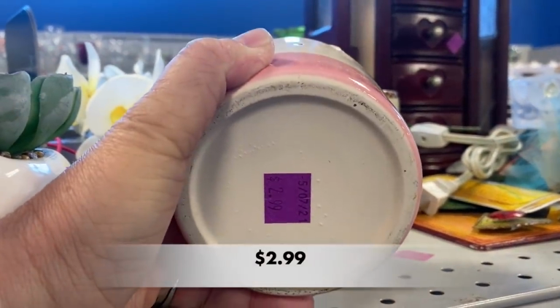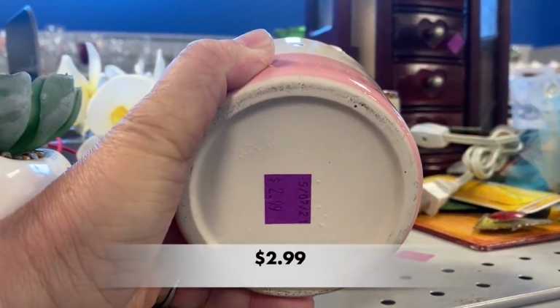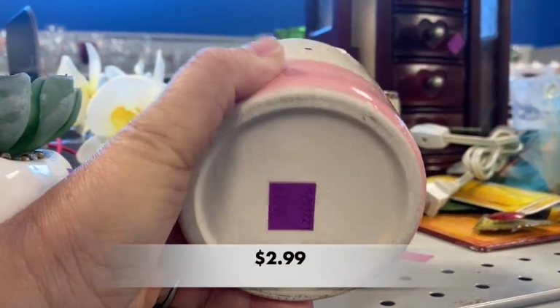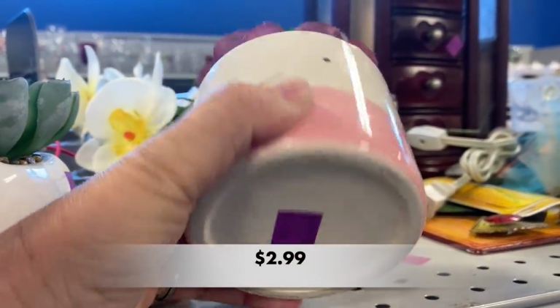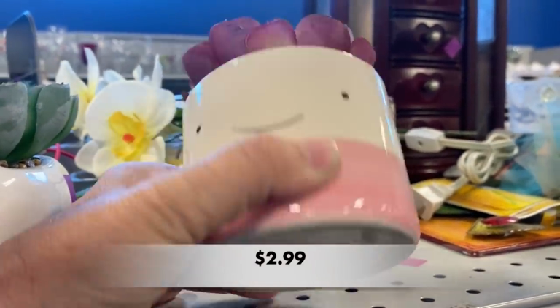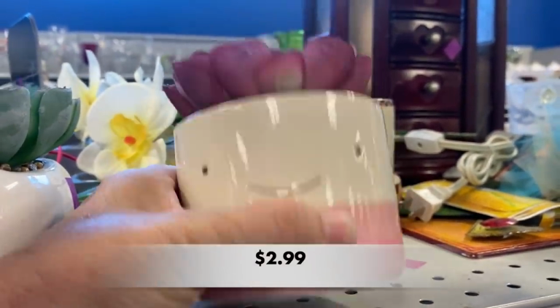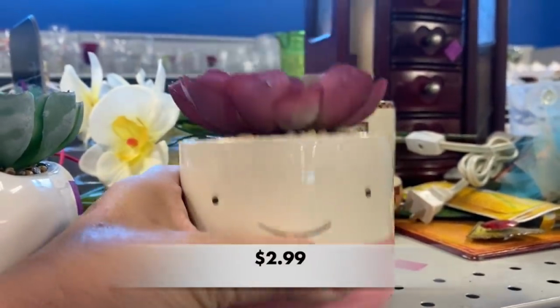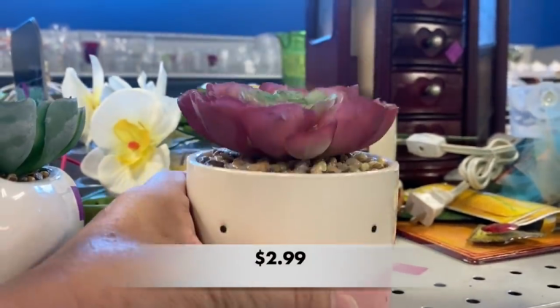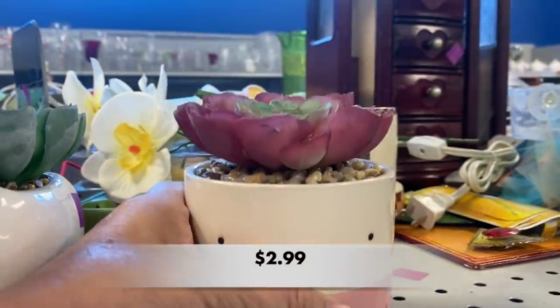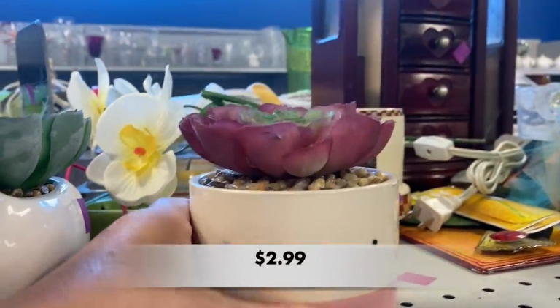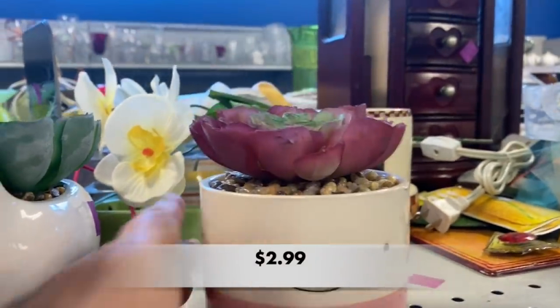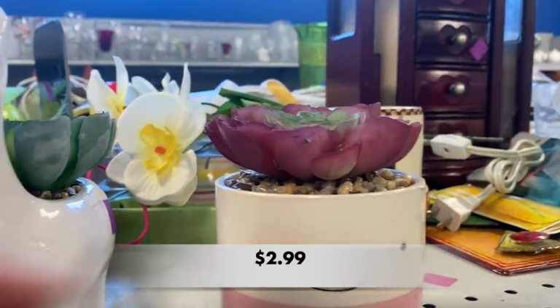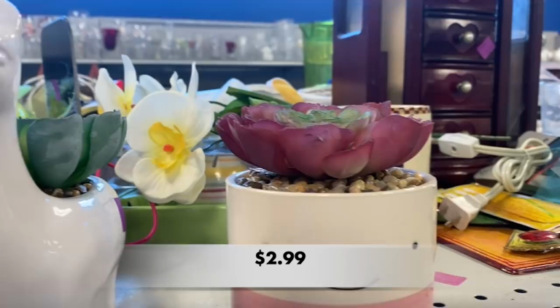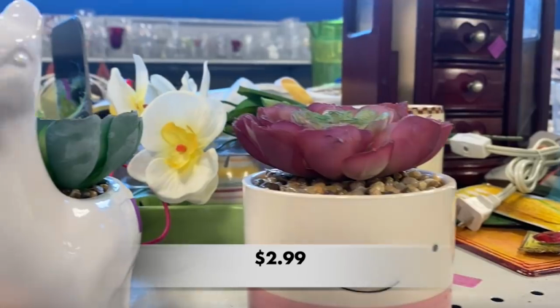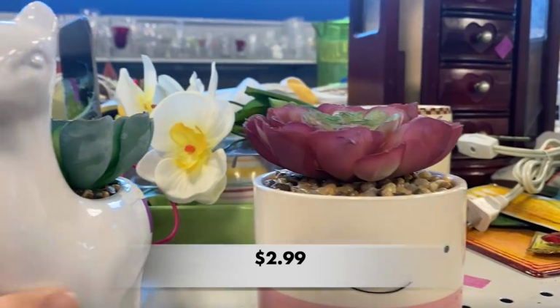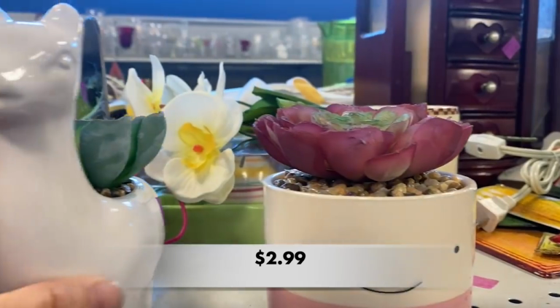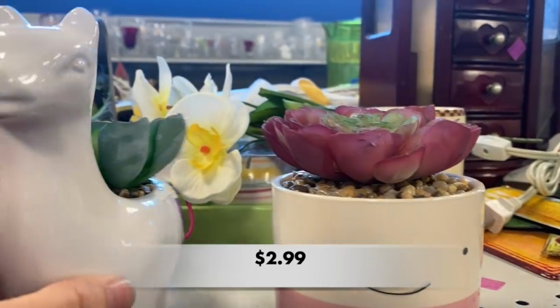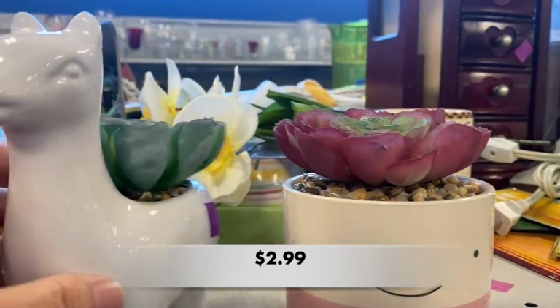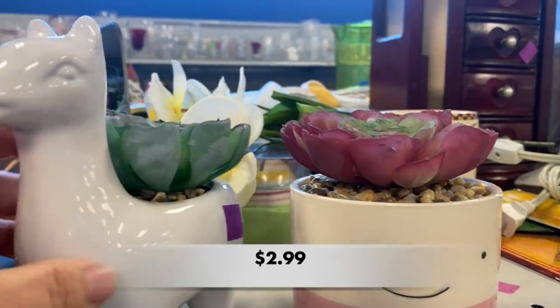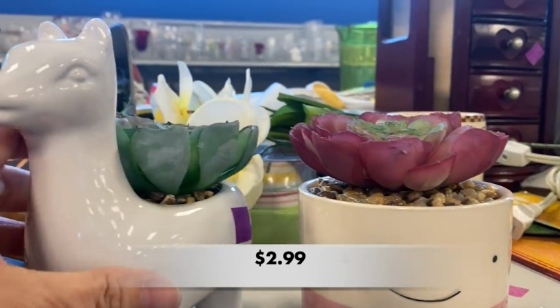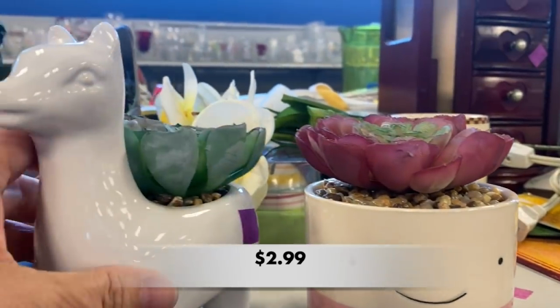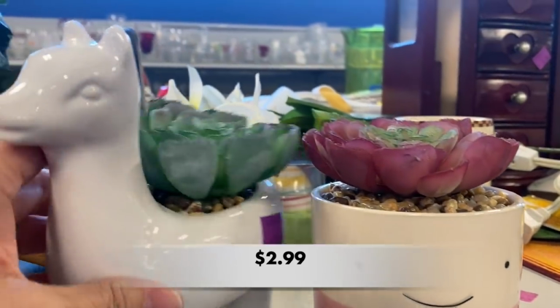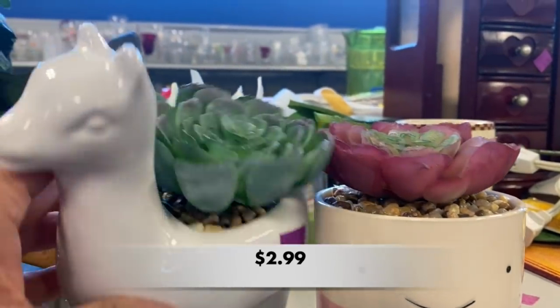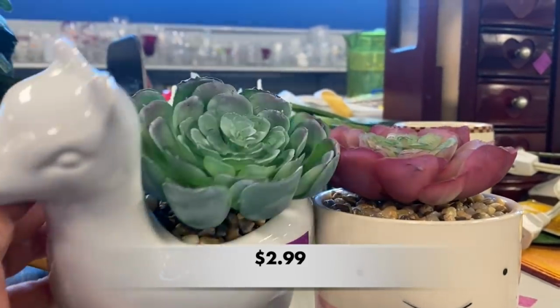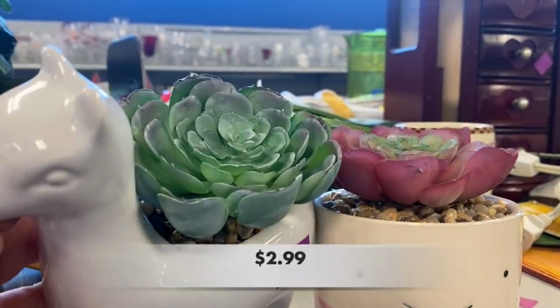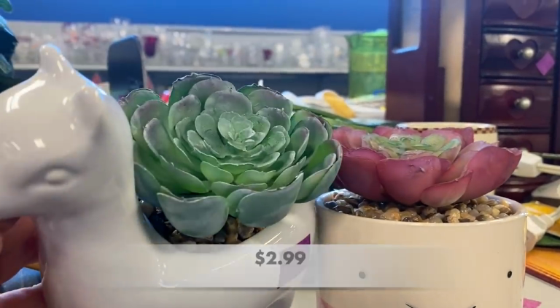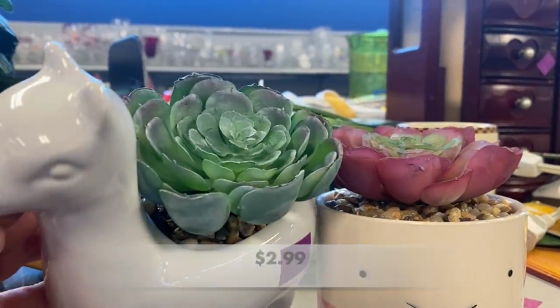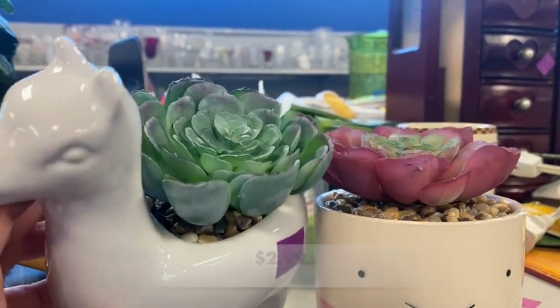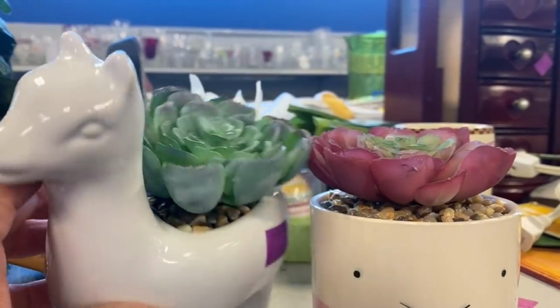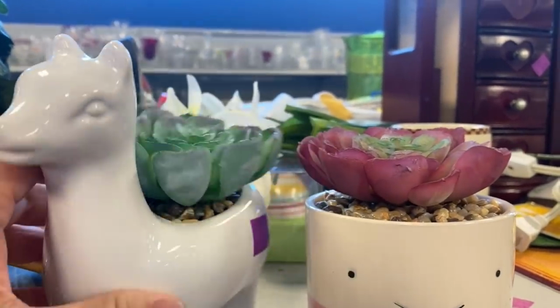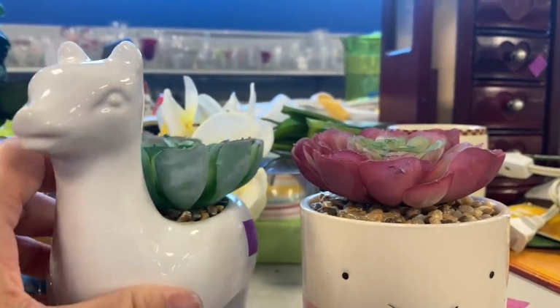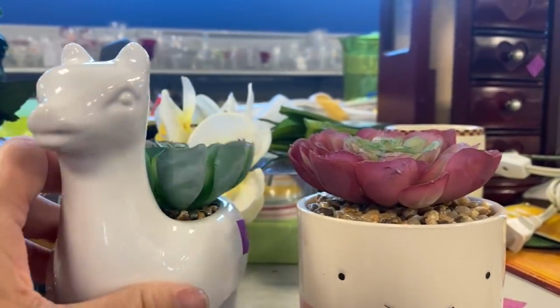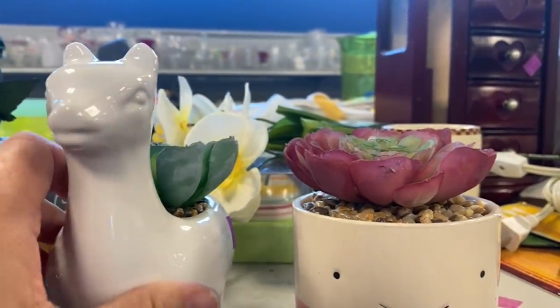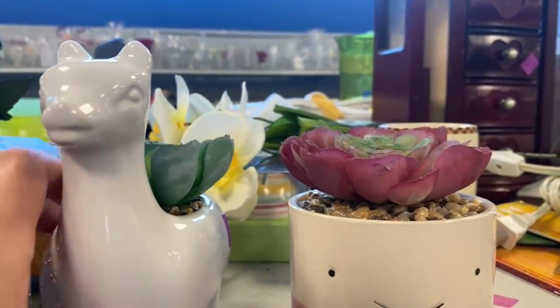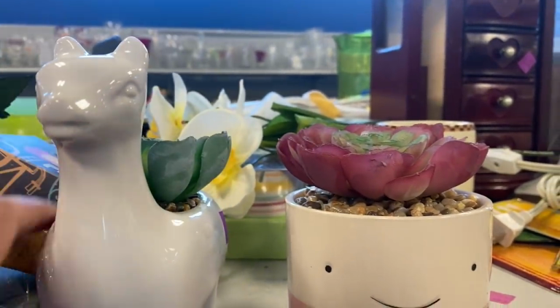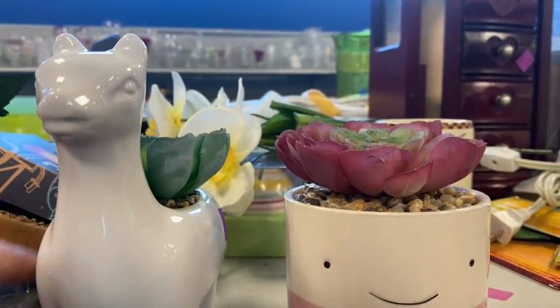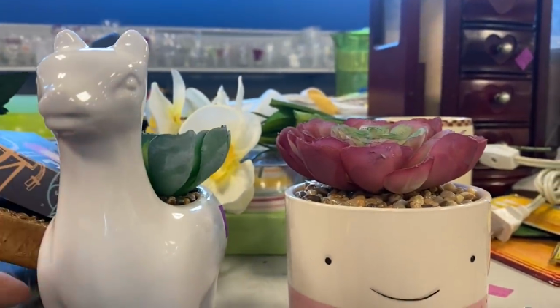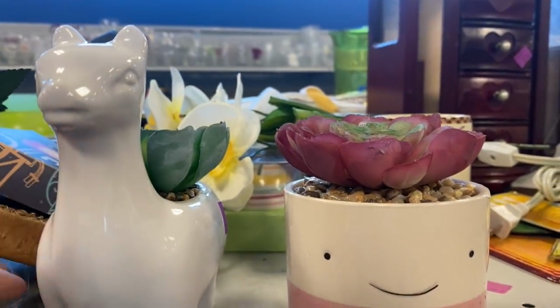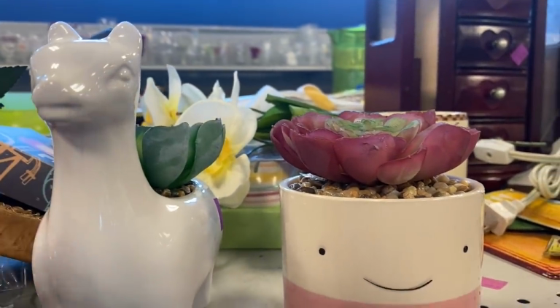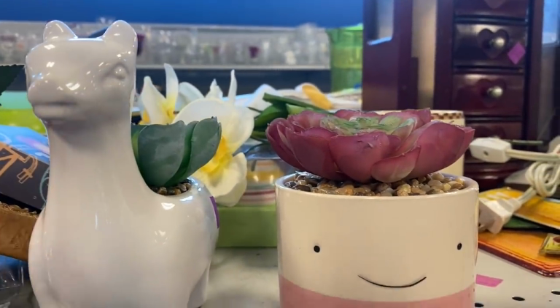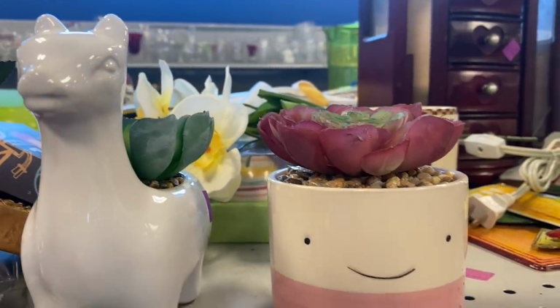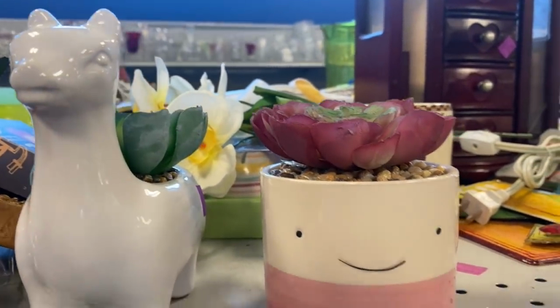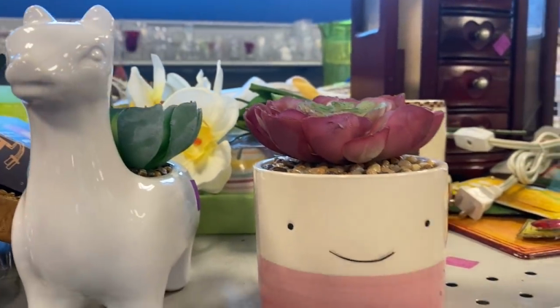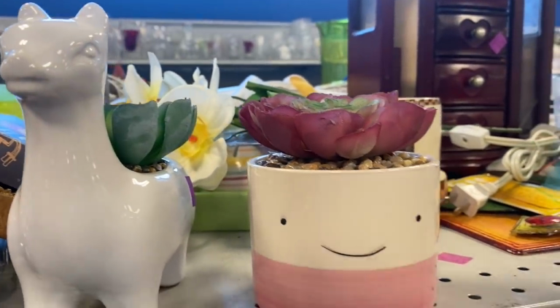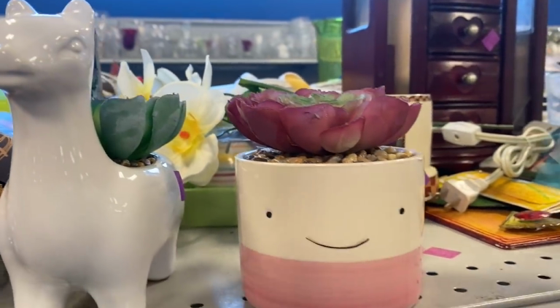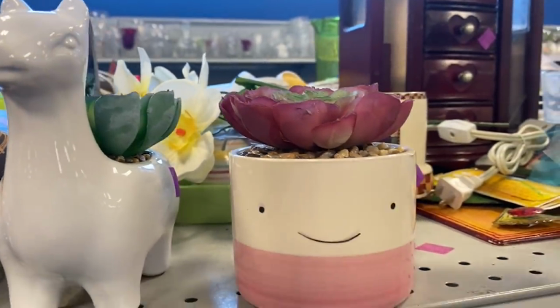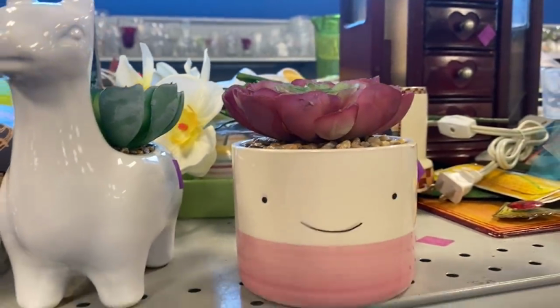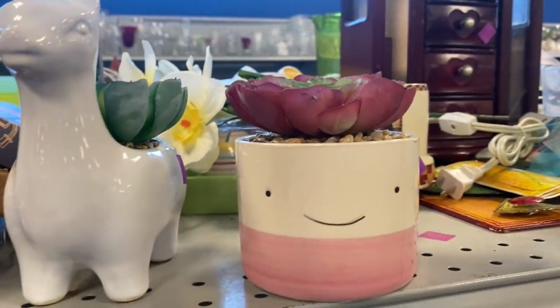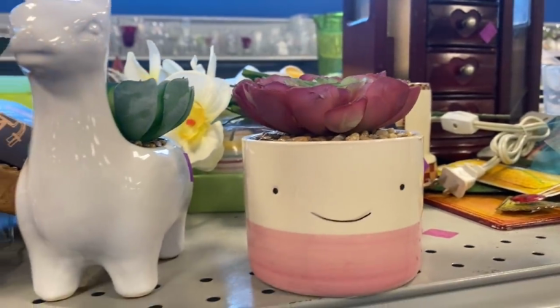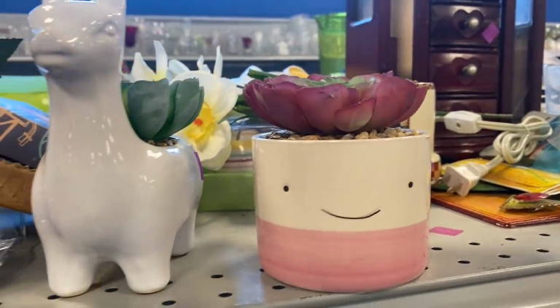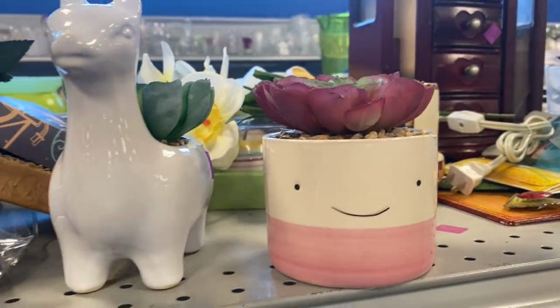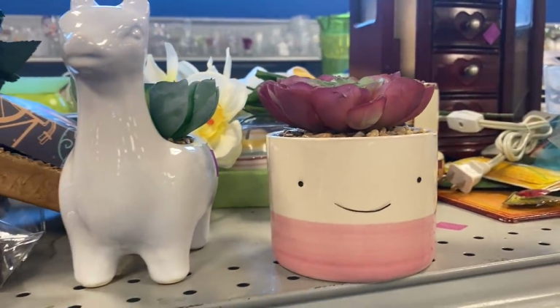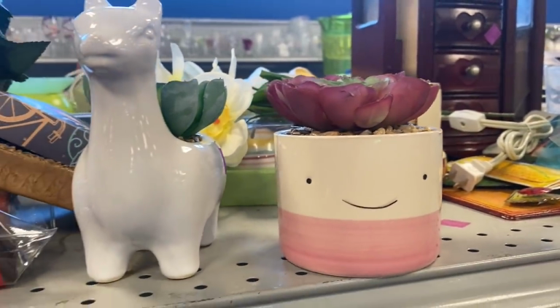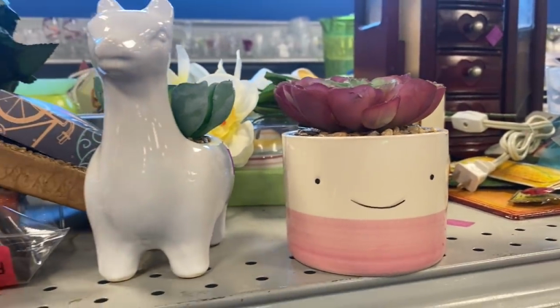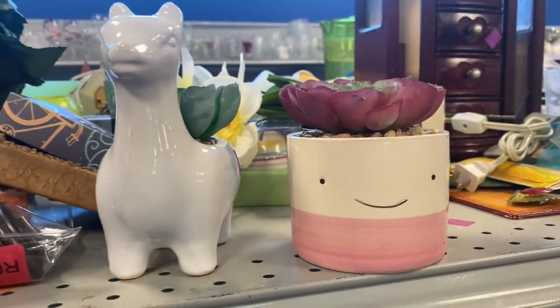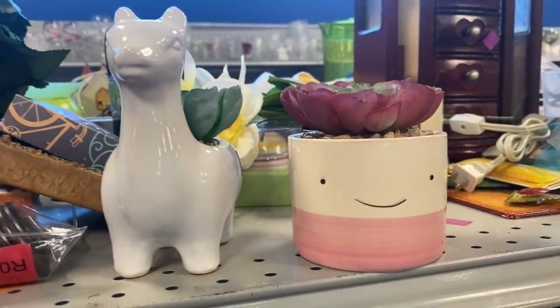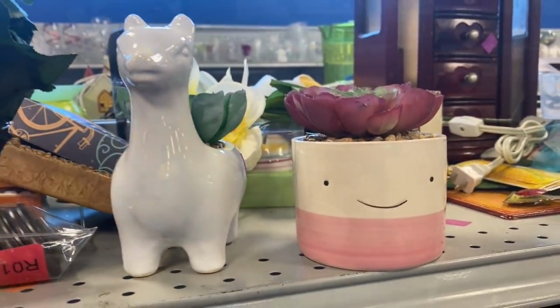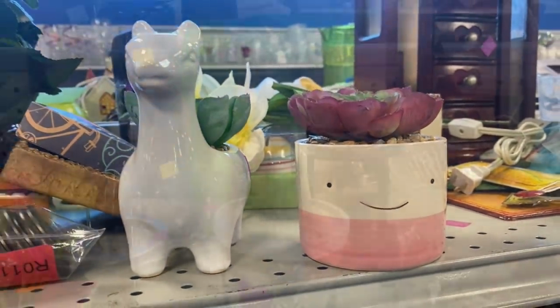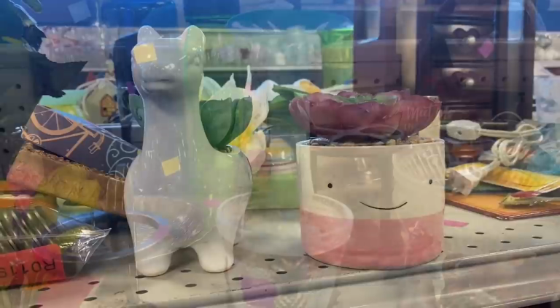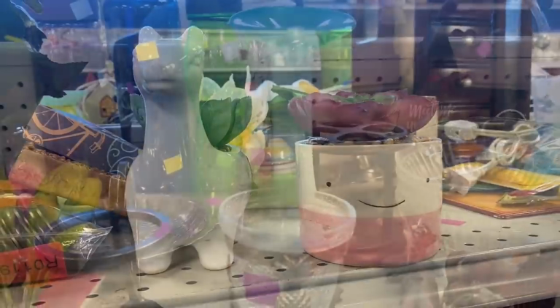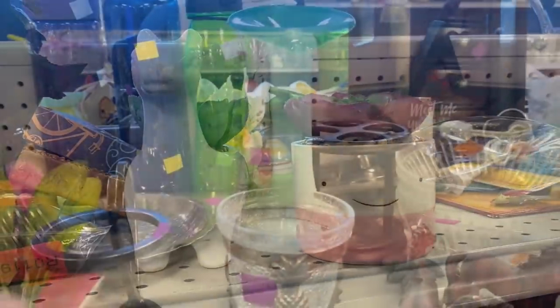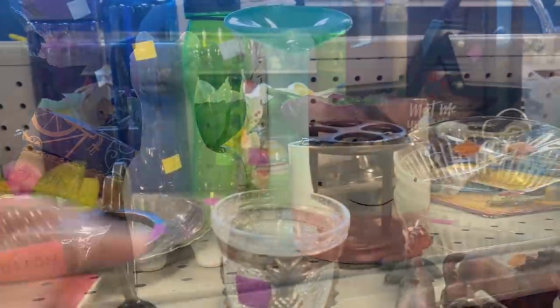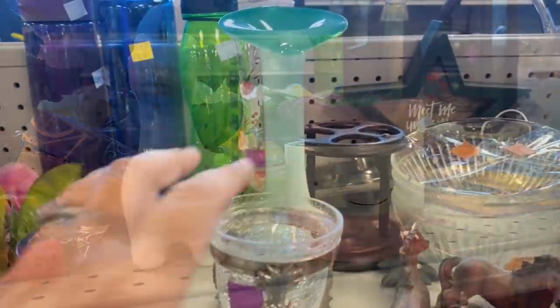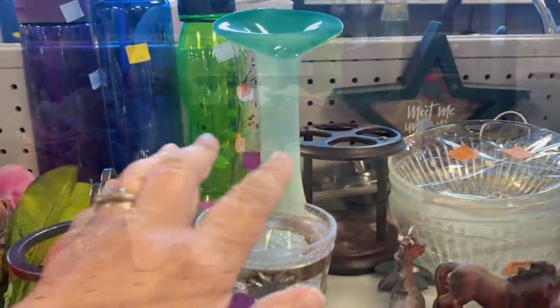I loved these two little modern planters. They are not marked, but they look like they are from Target.